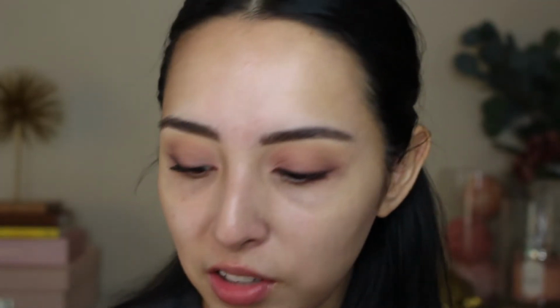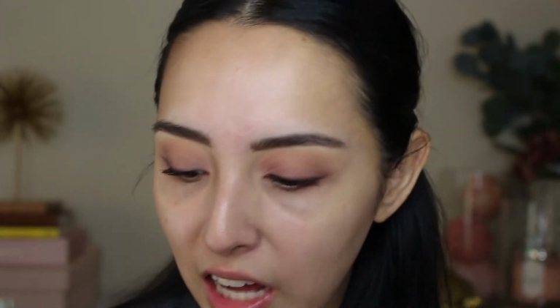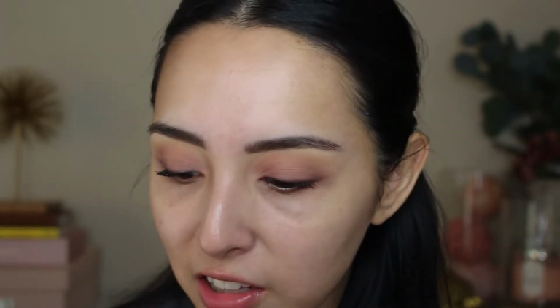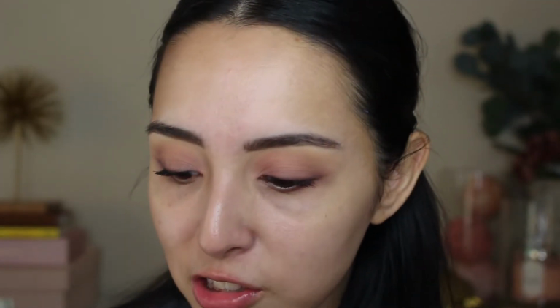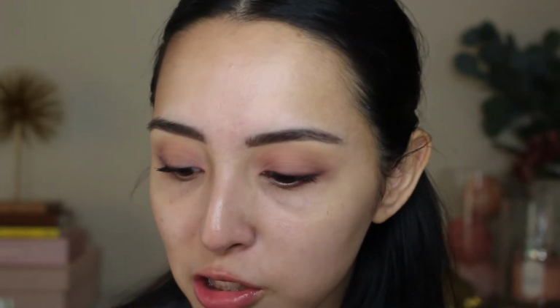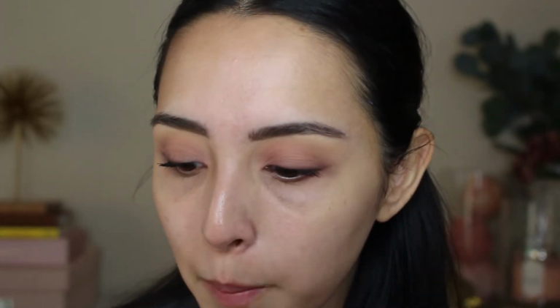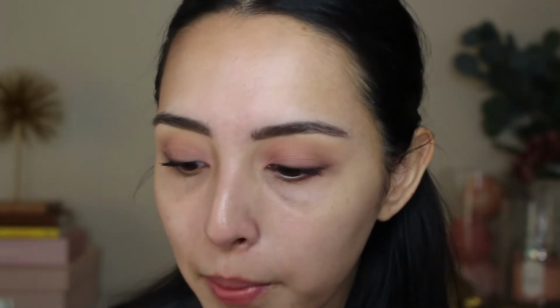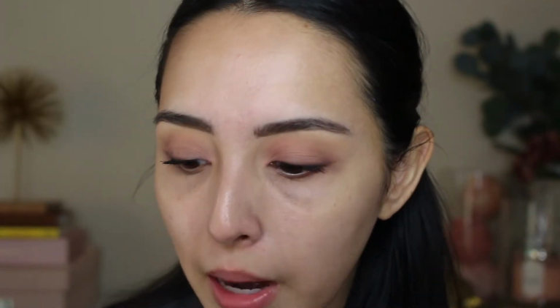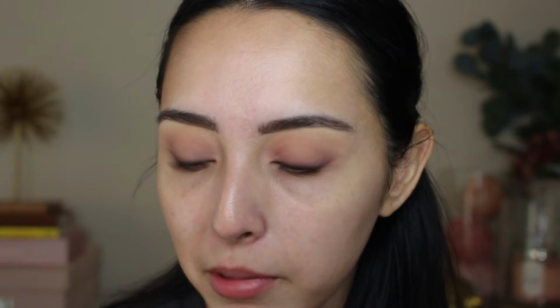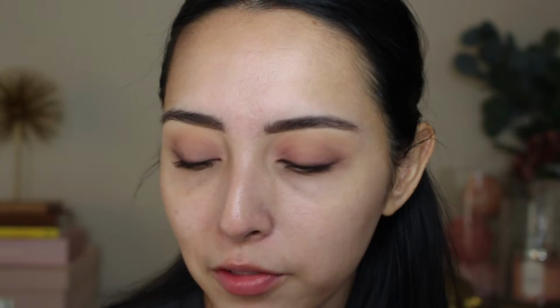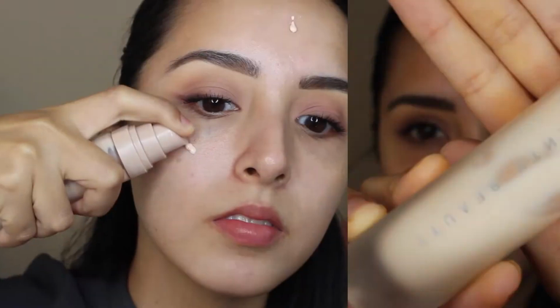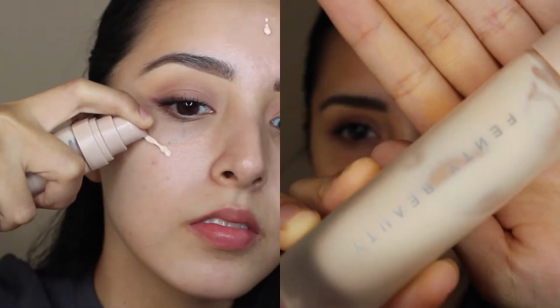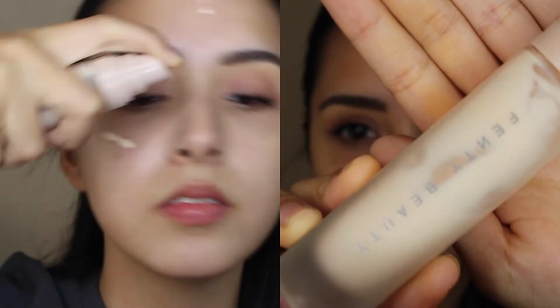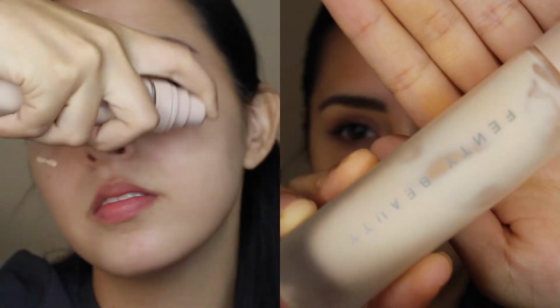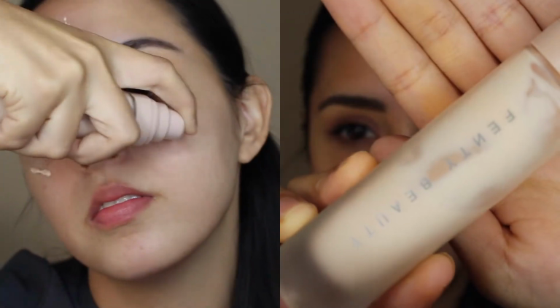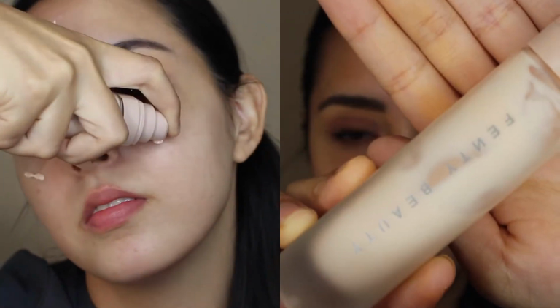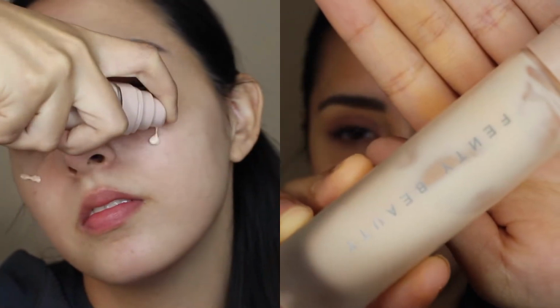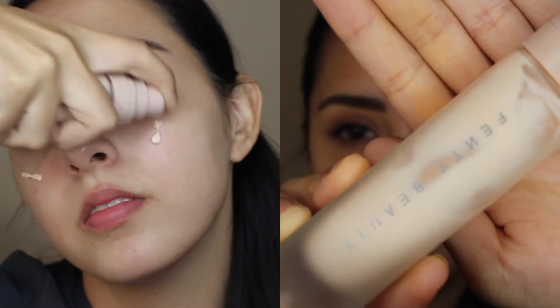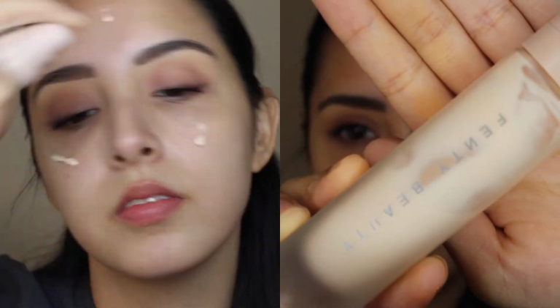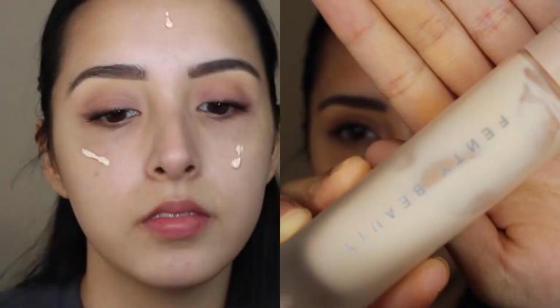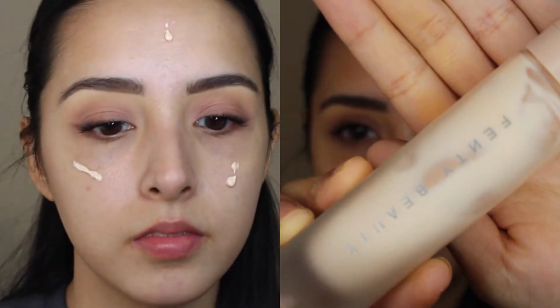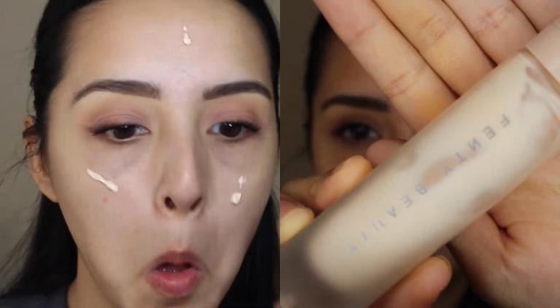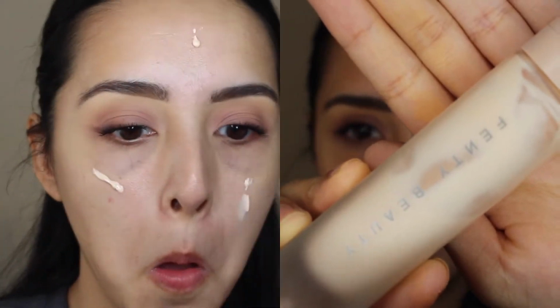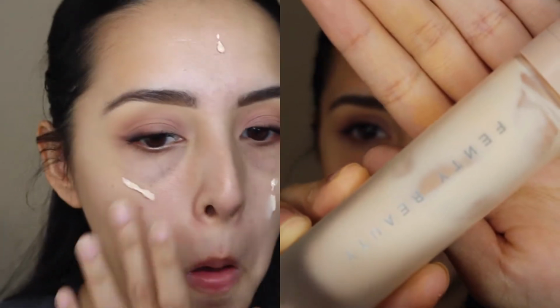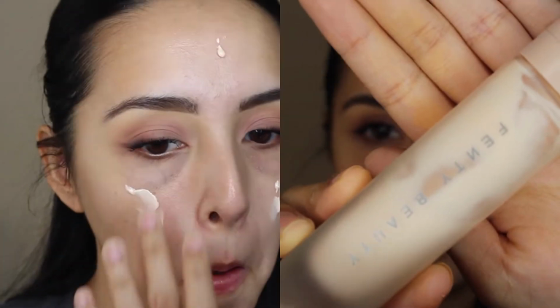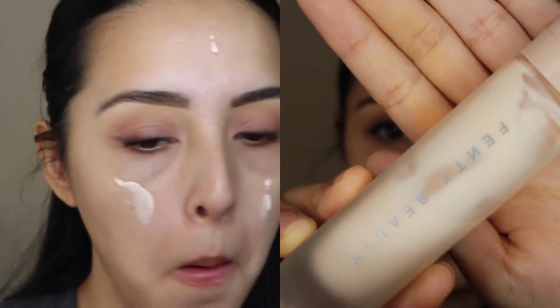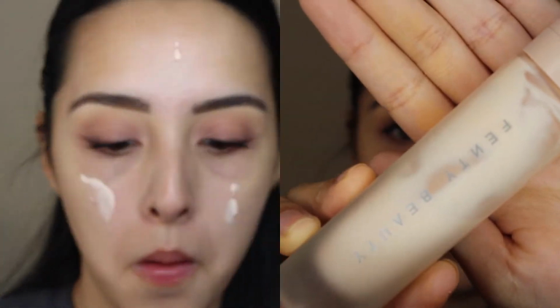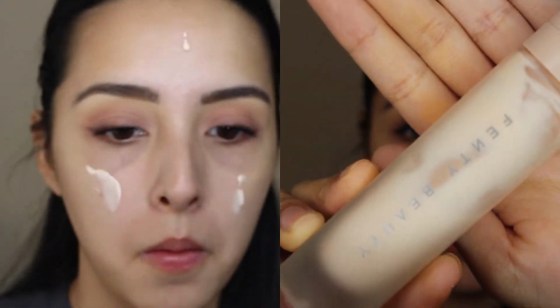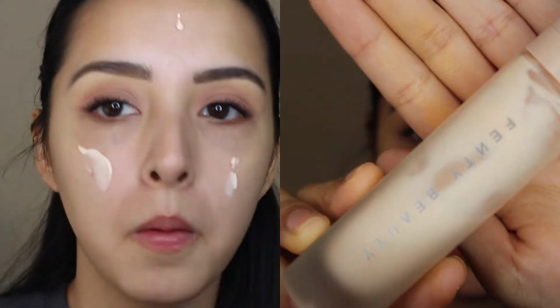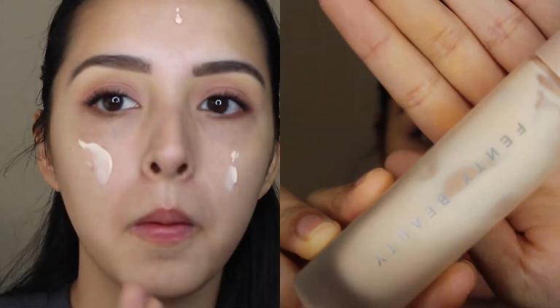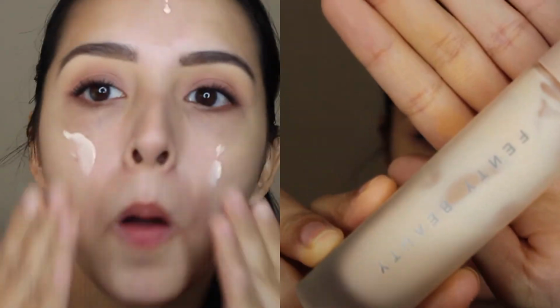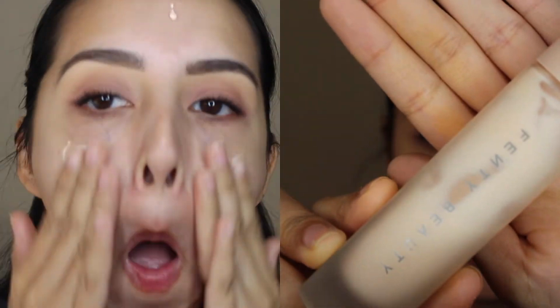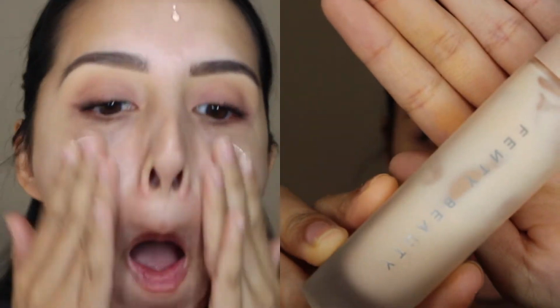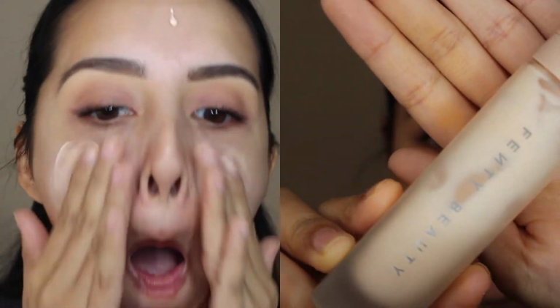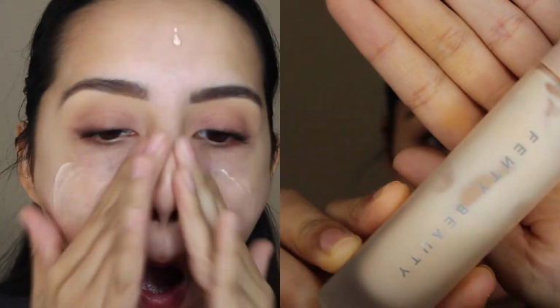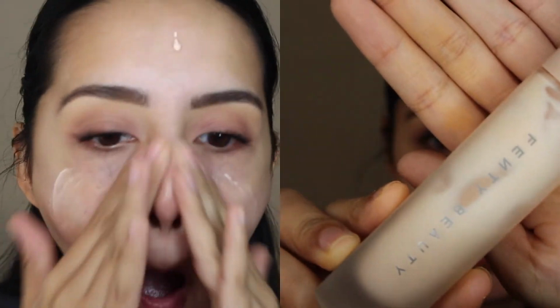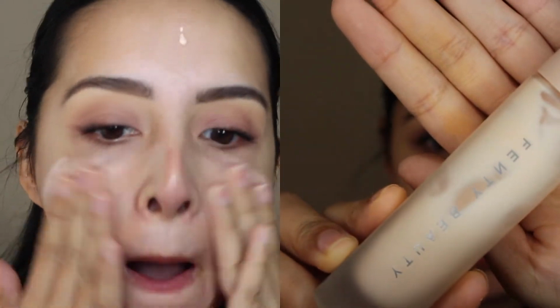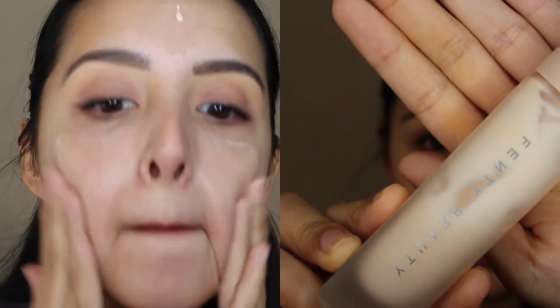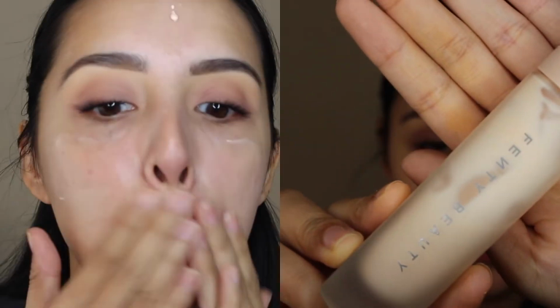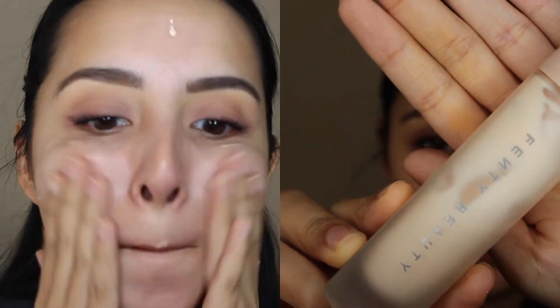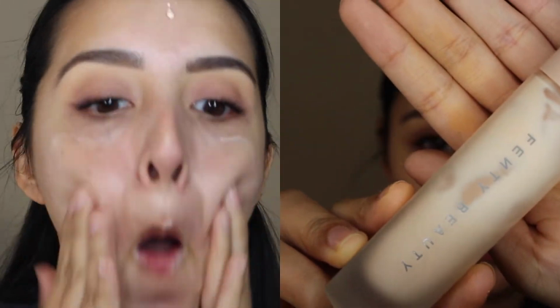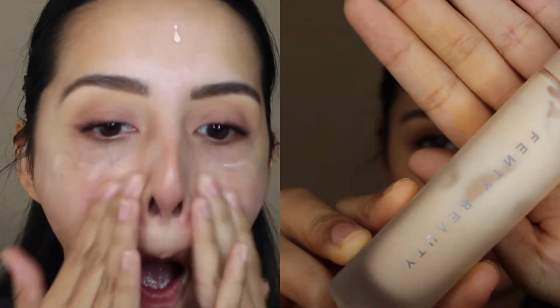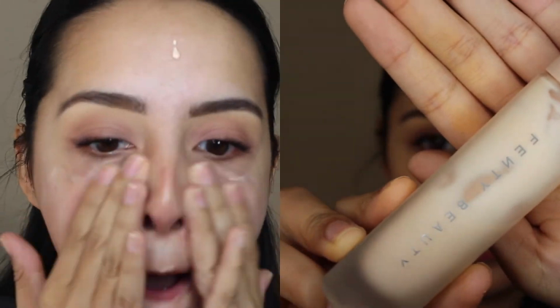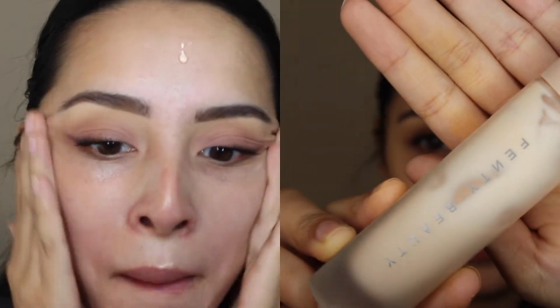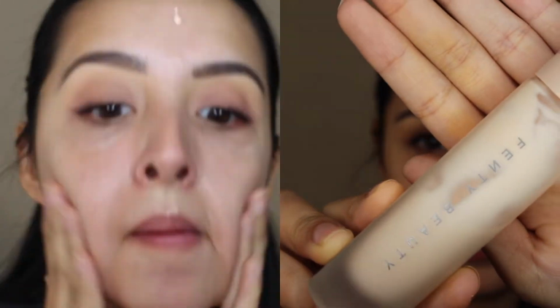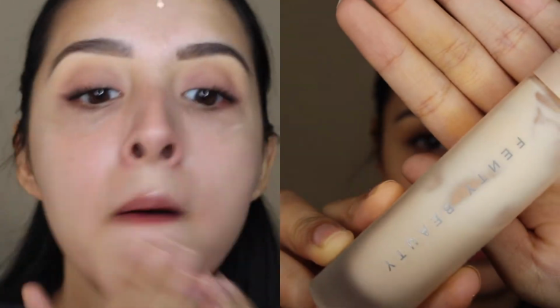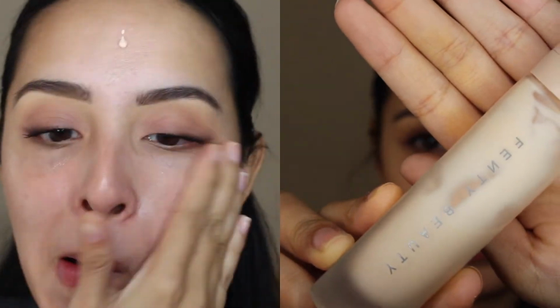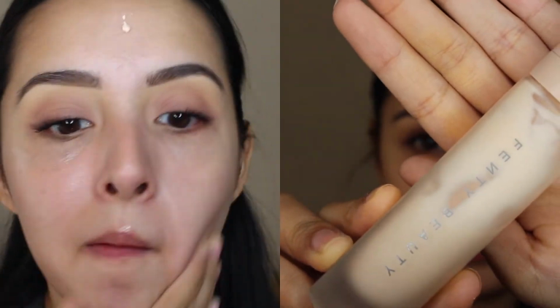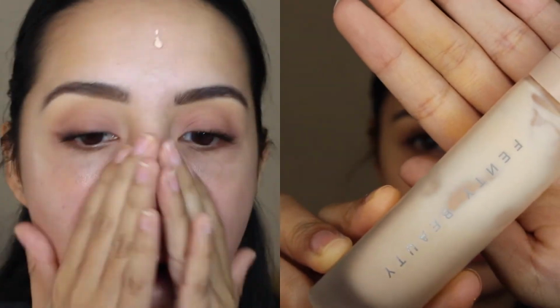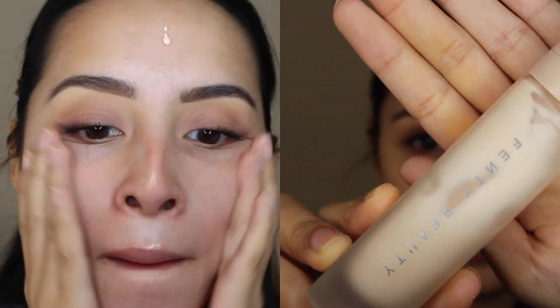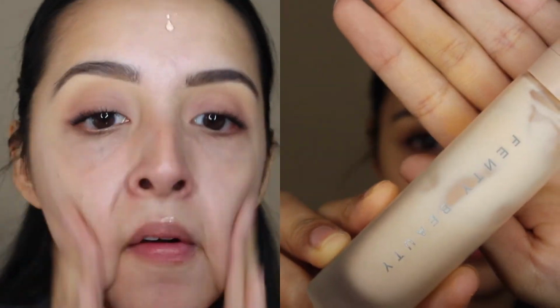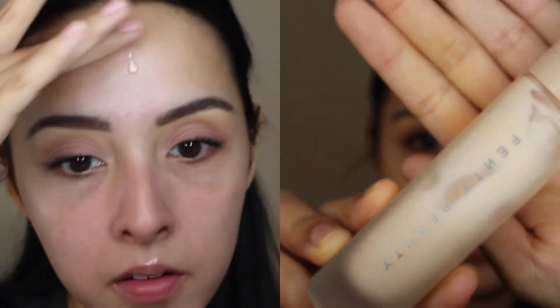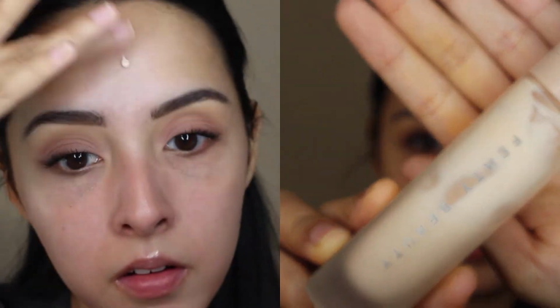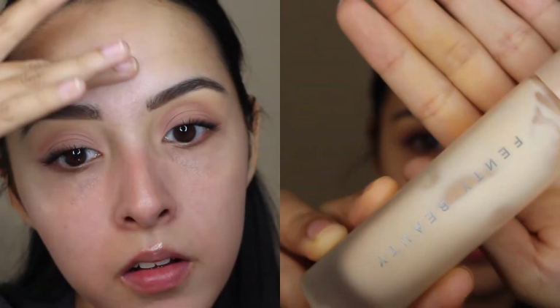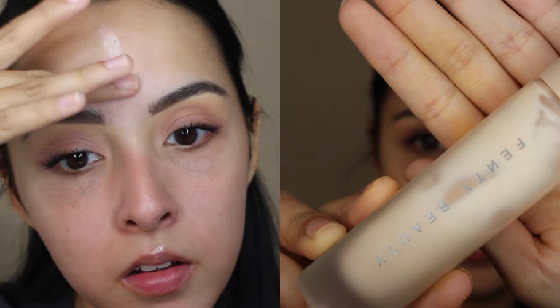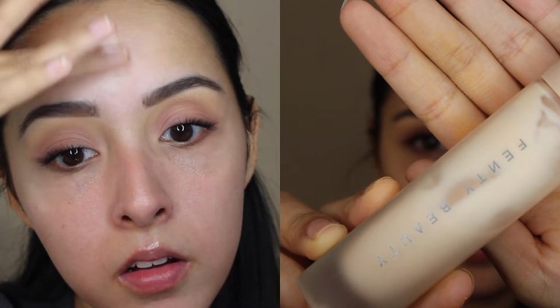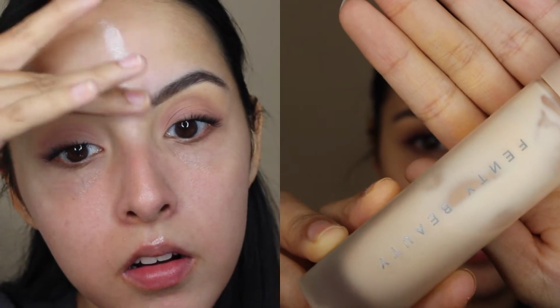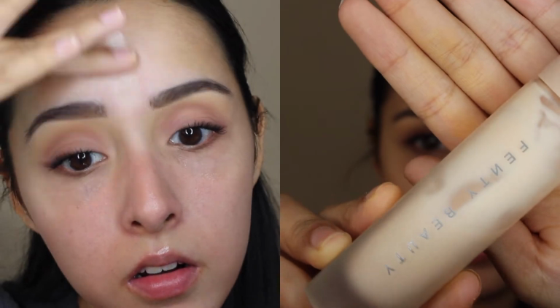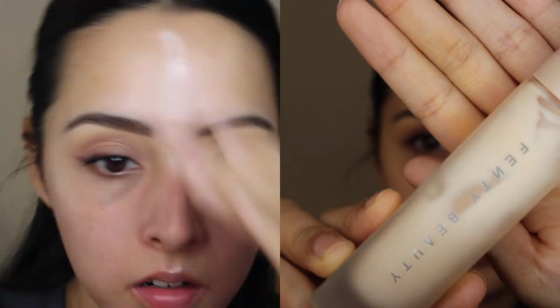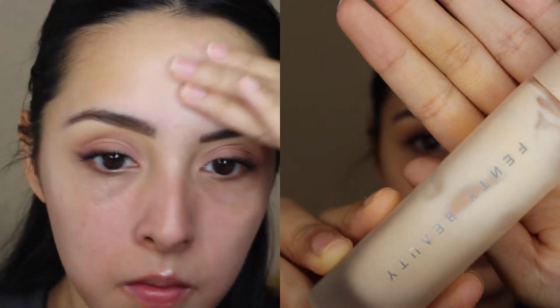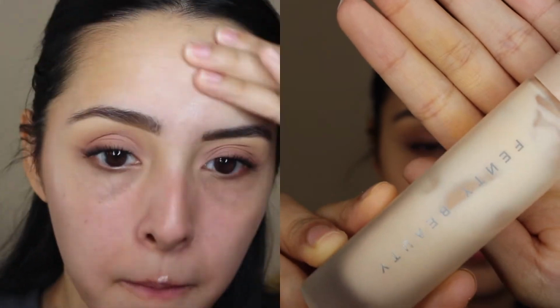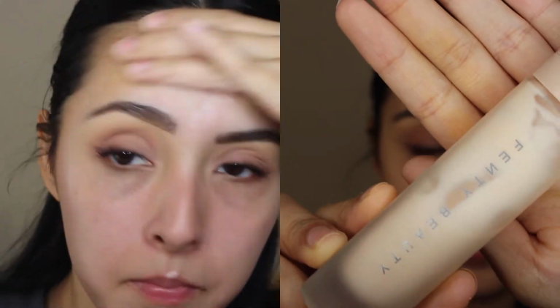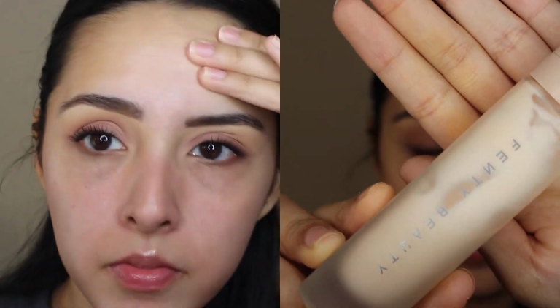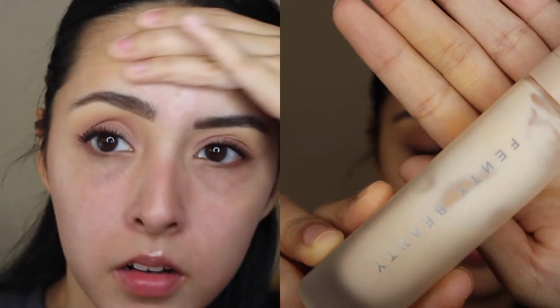So now let's do primer. For primer, I'm going to be using the Fenty Beauty Pro Filter Instant Retouch Primer.